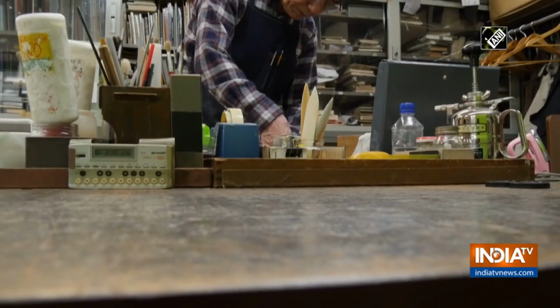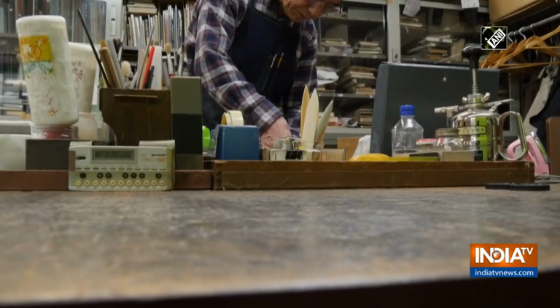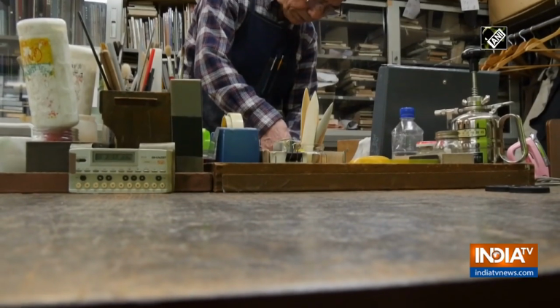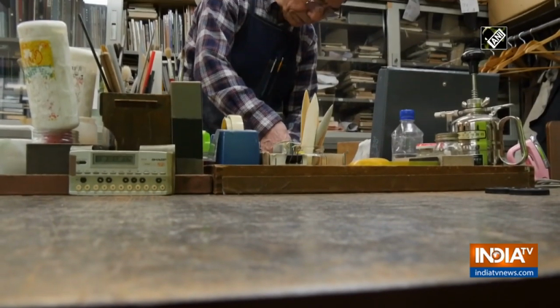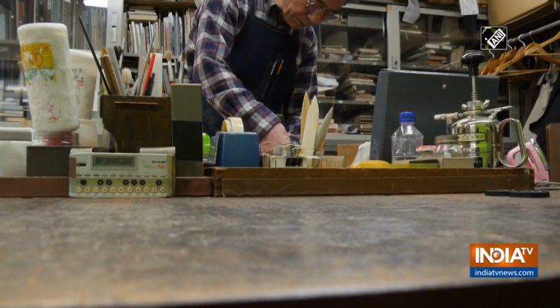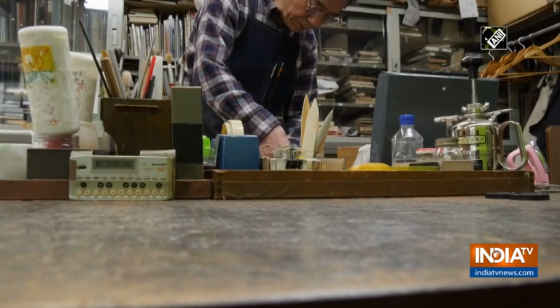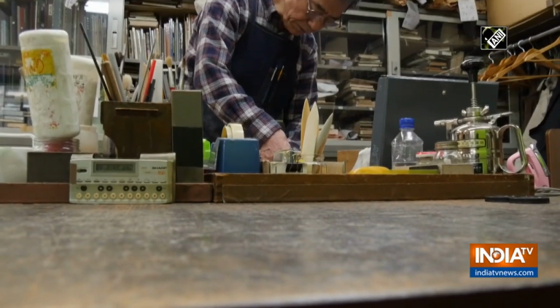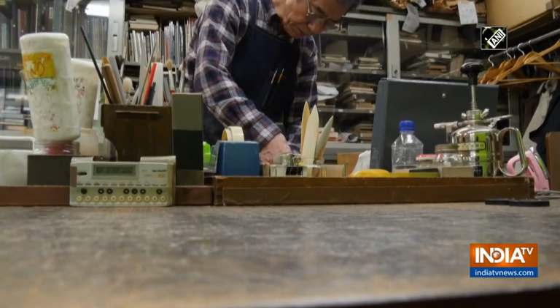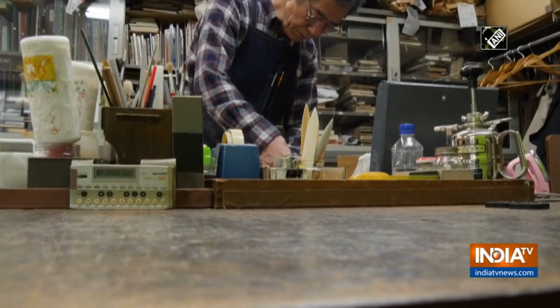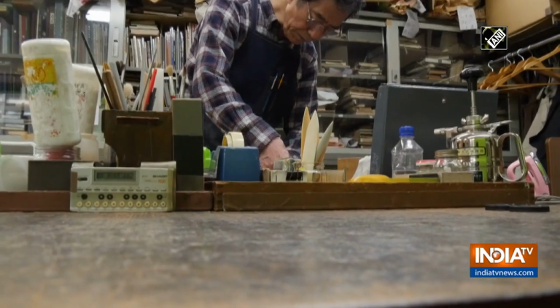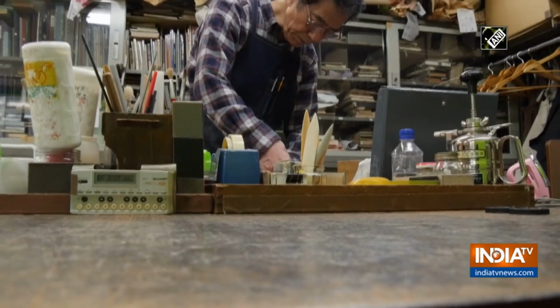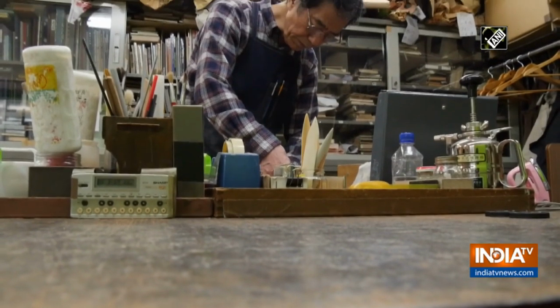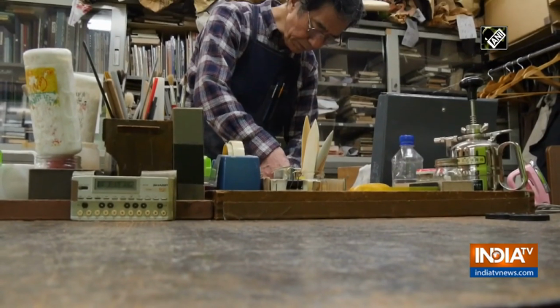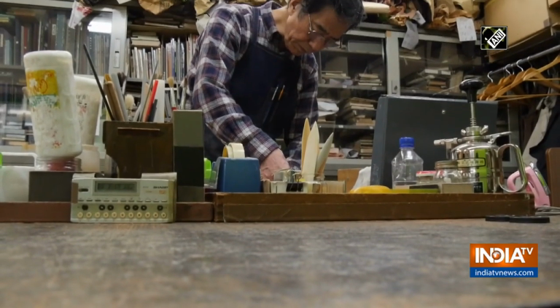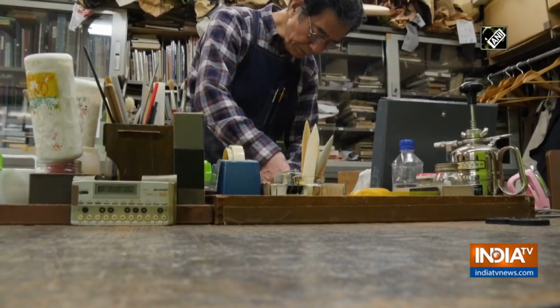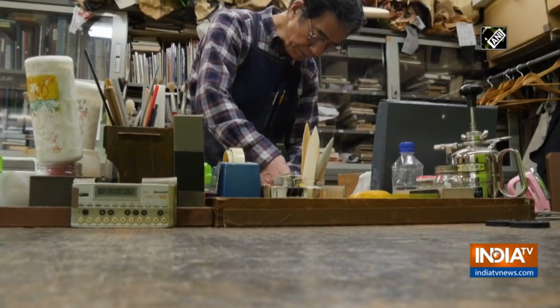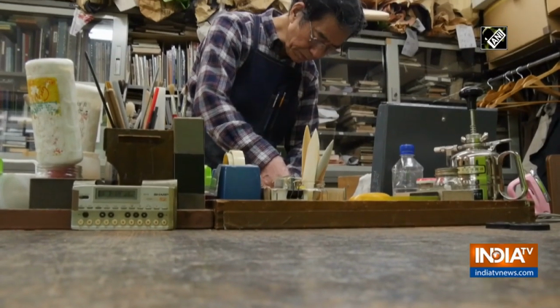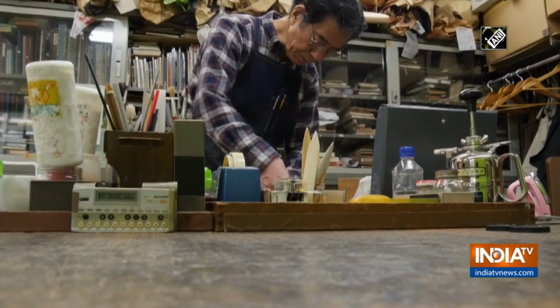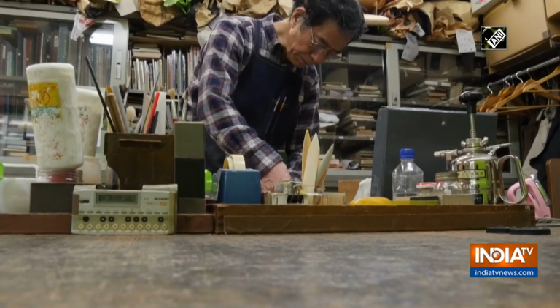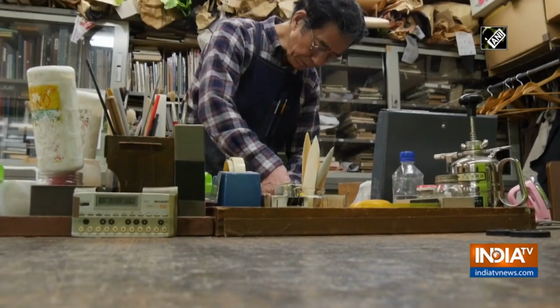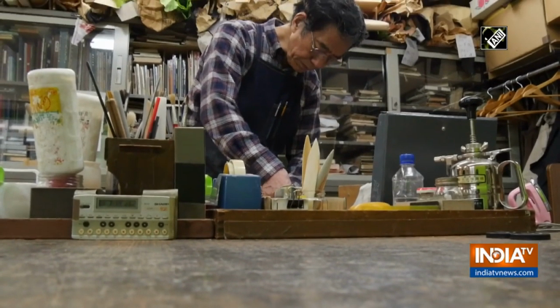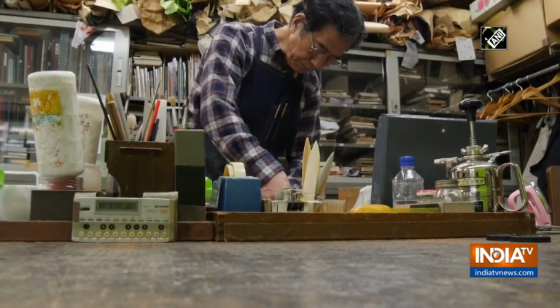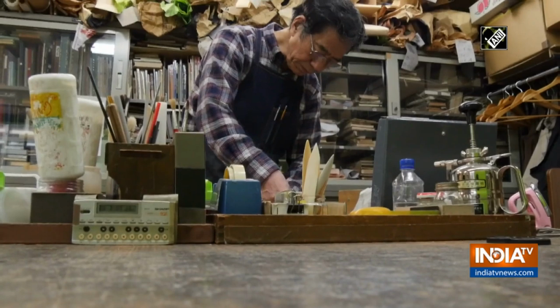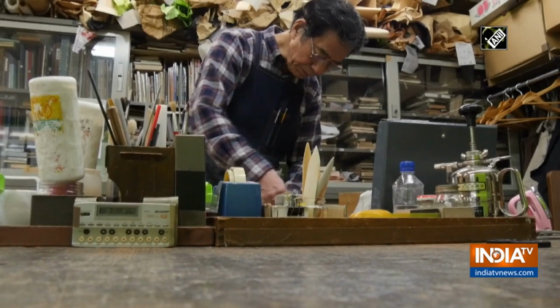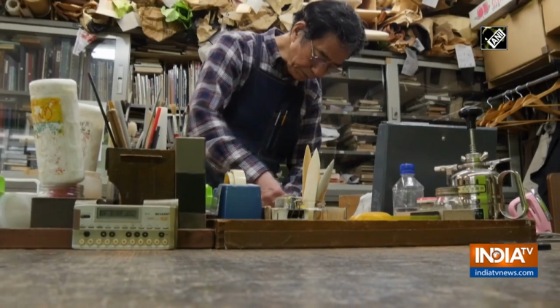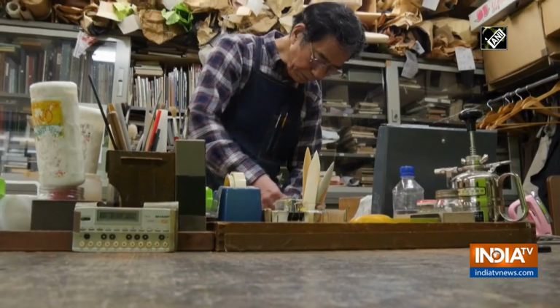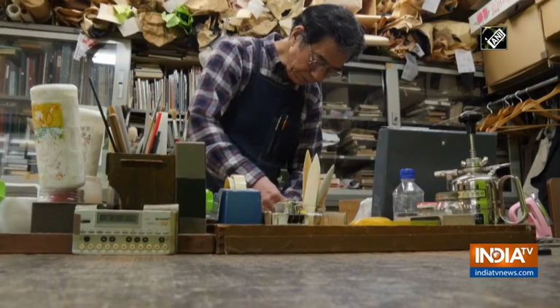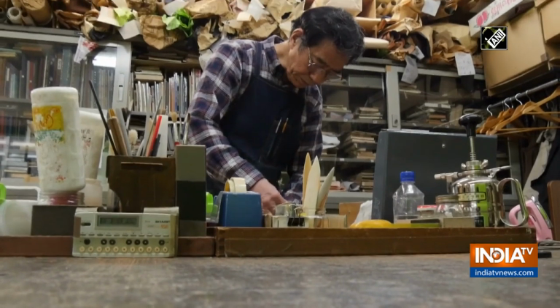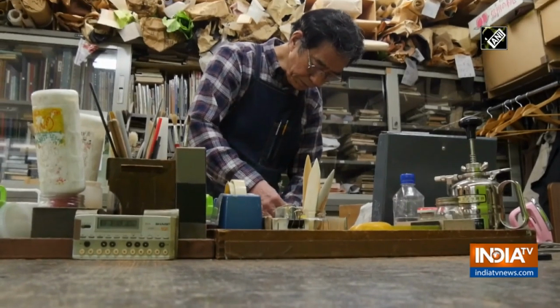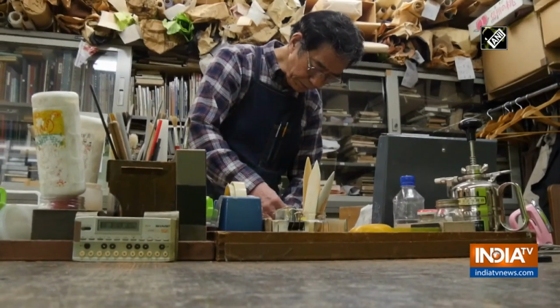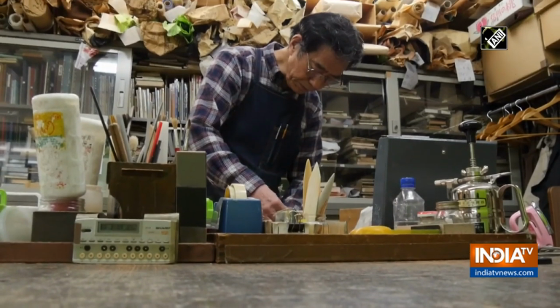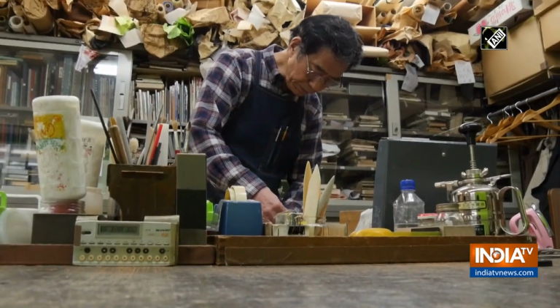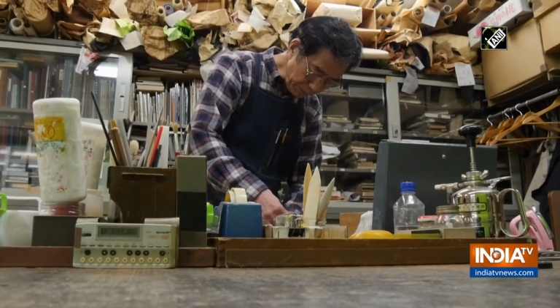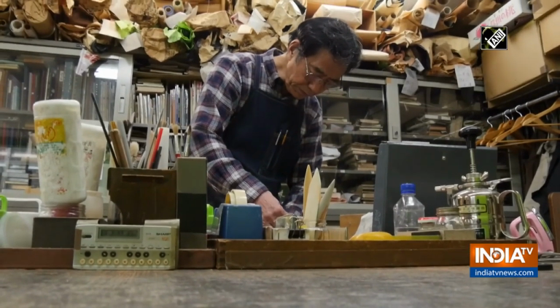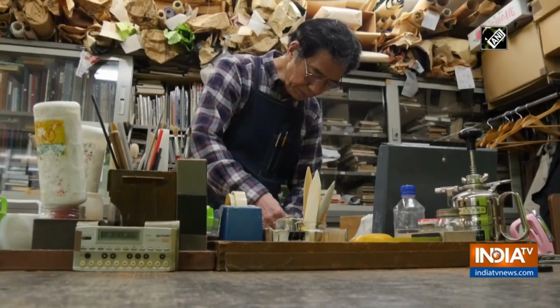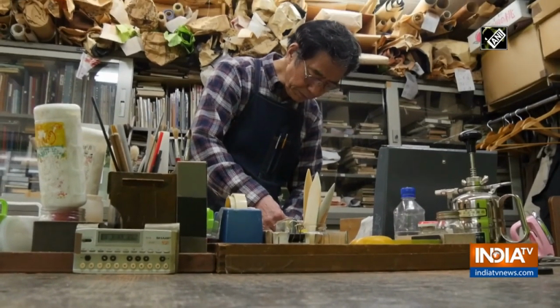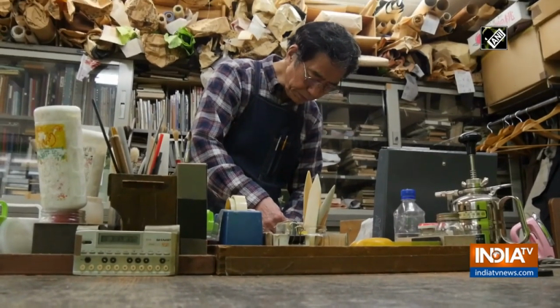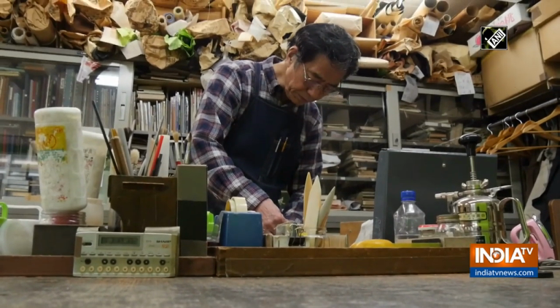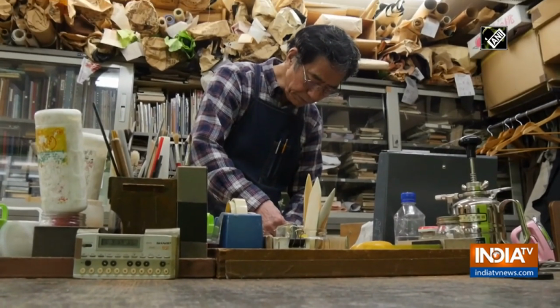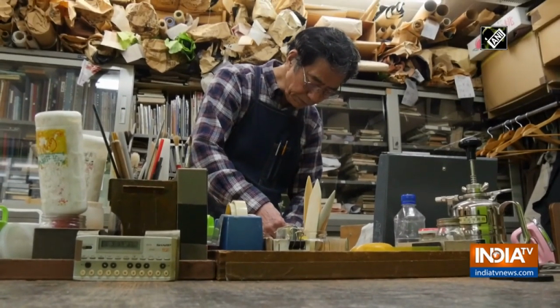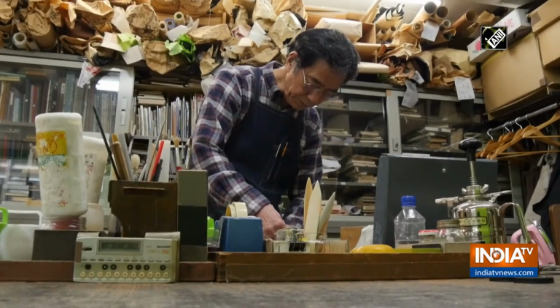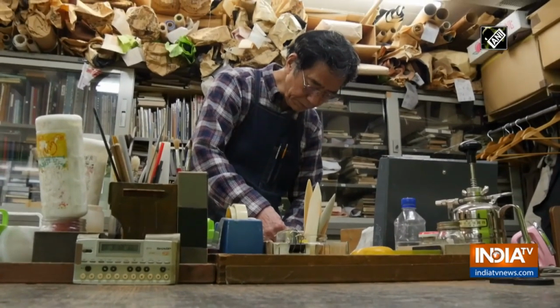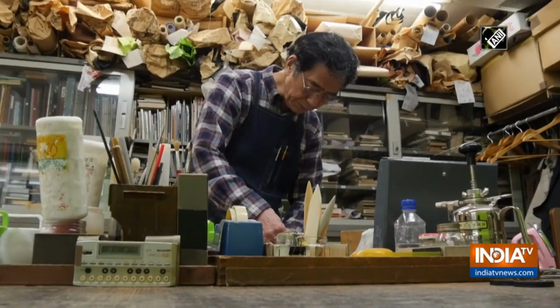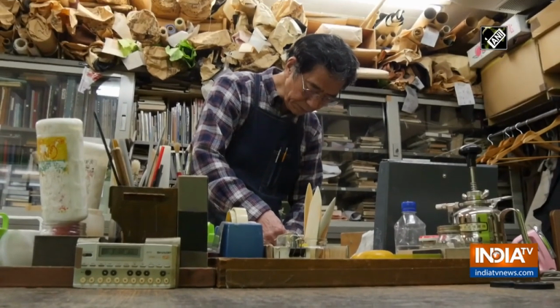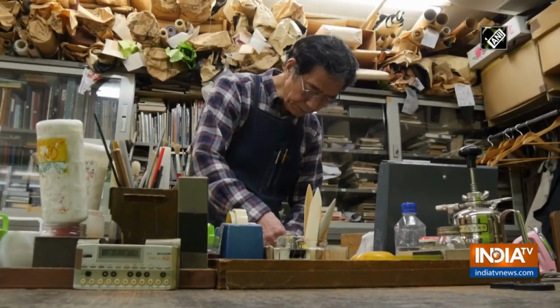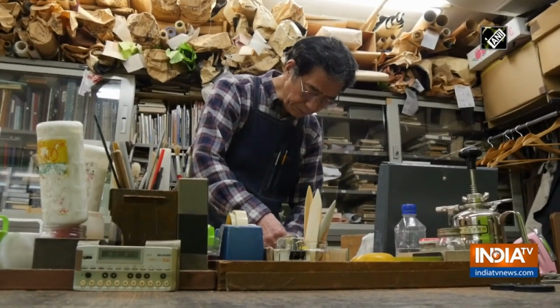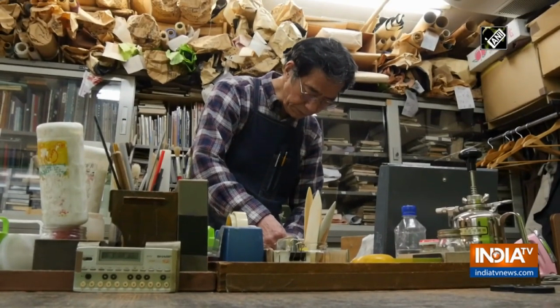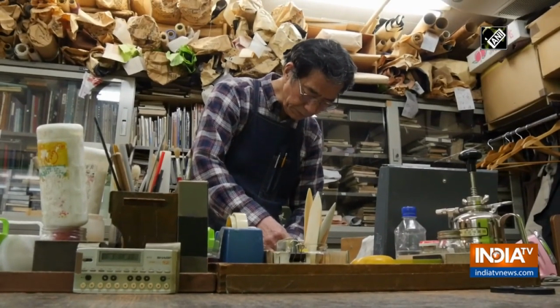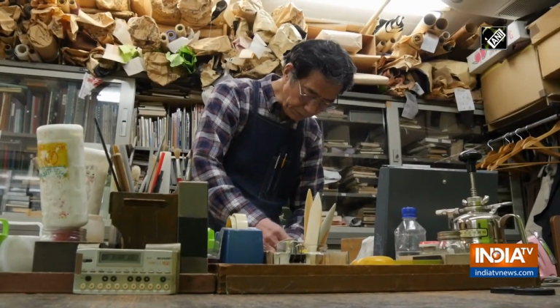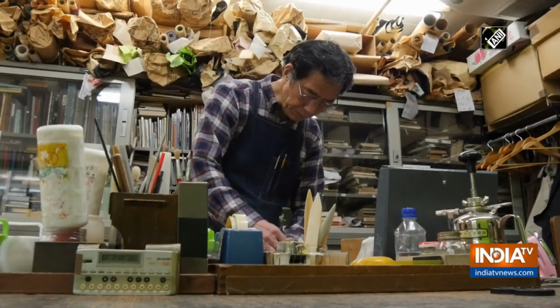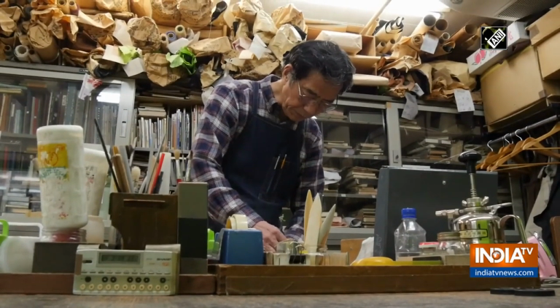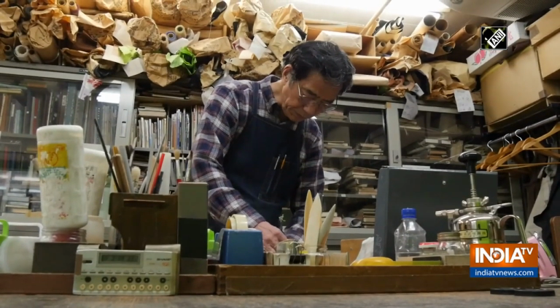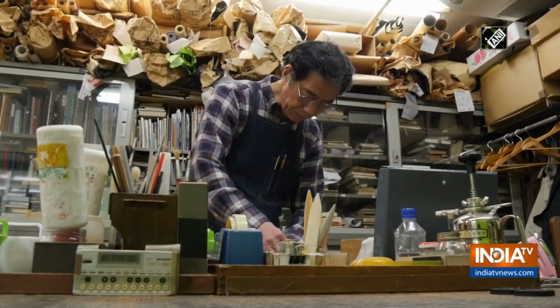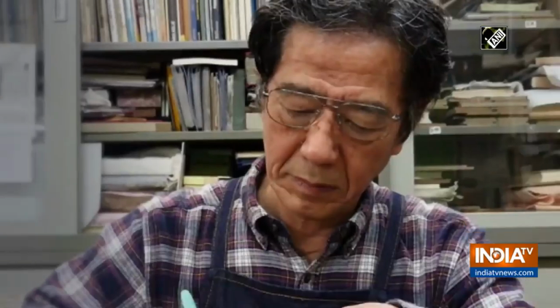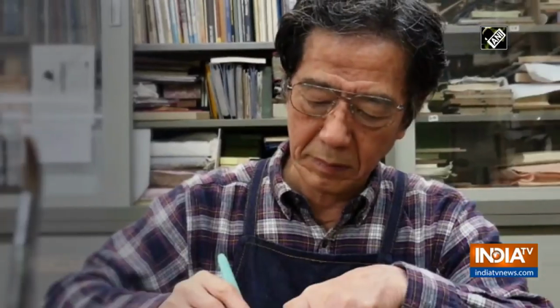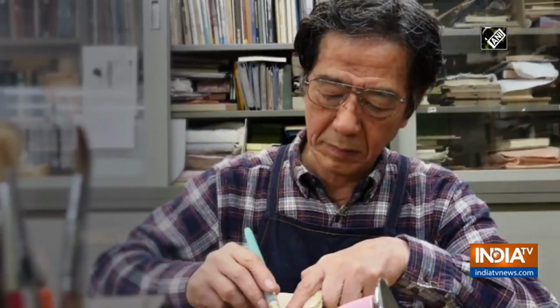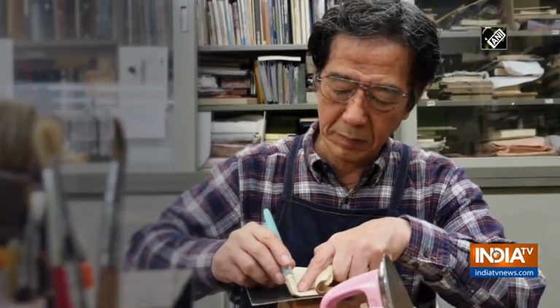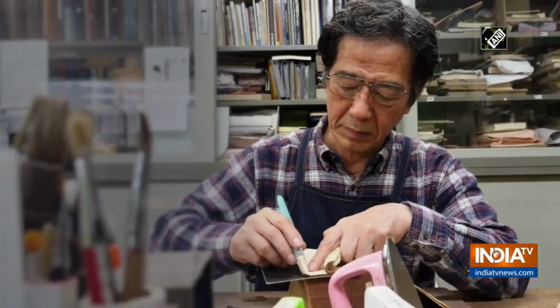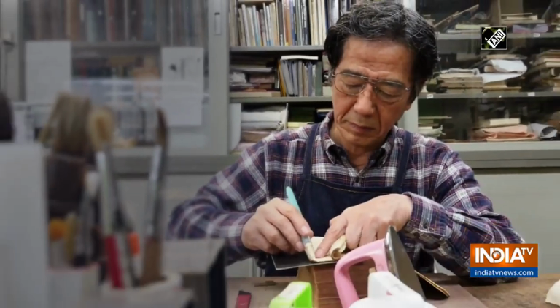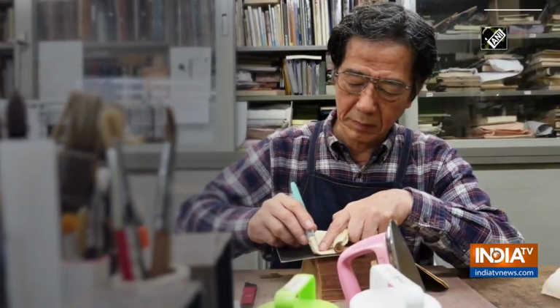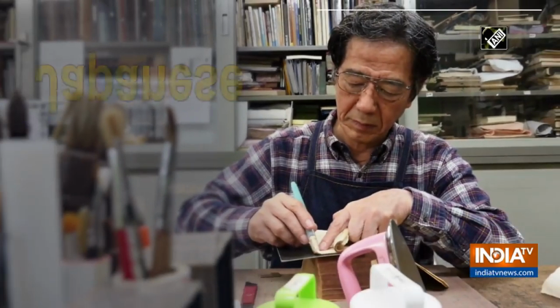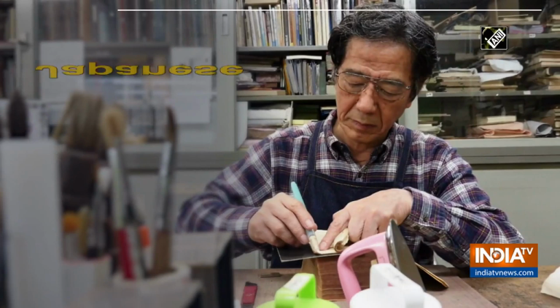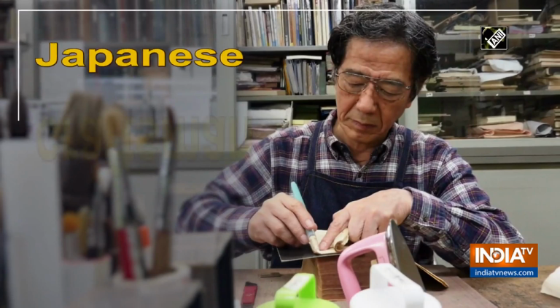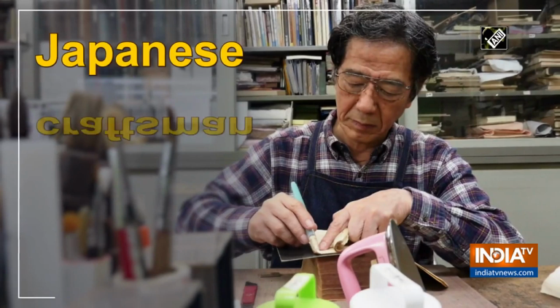Precious books, no matter how damaged, can find a new life at this store.